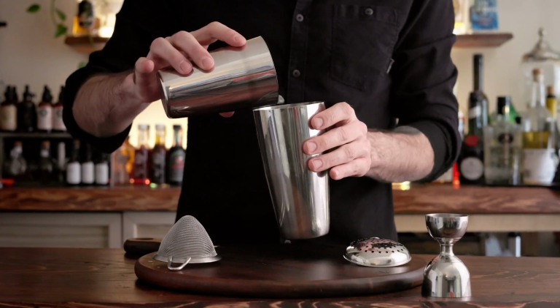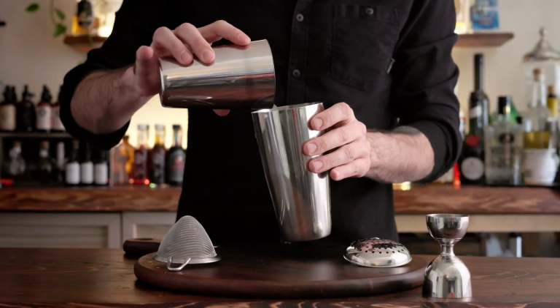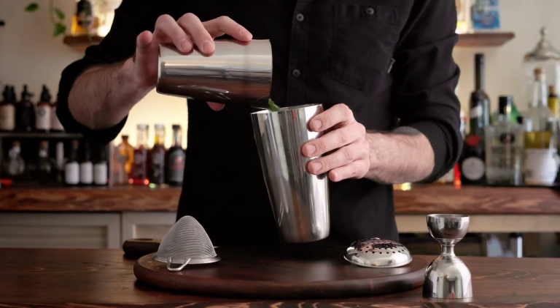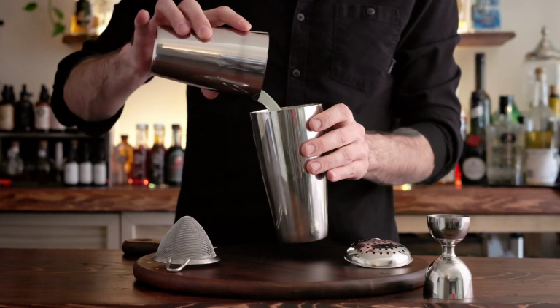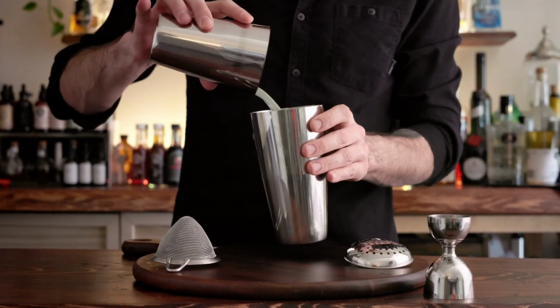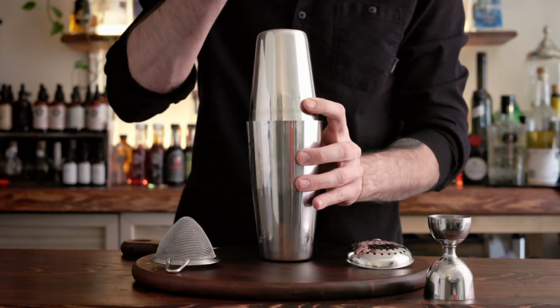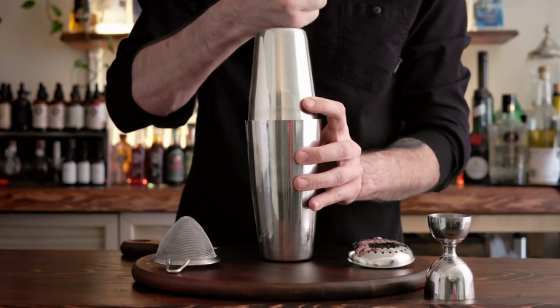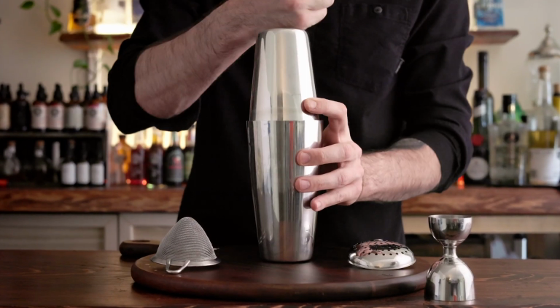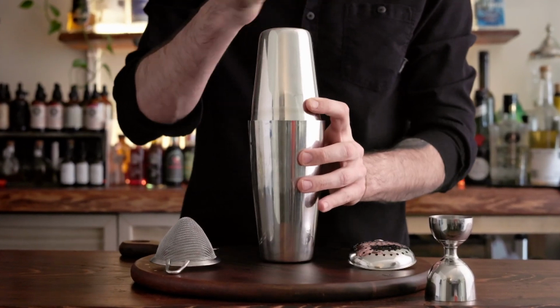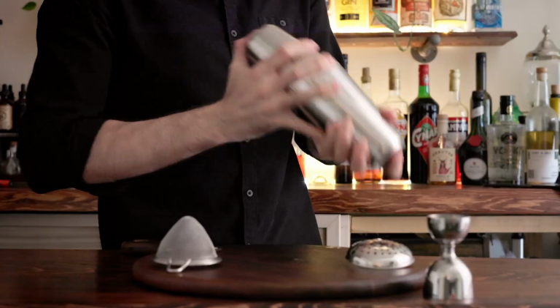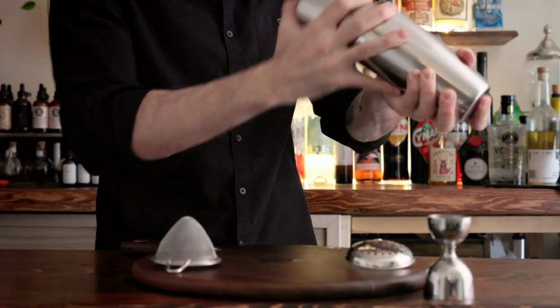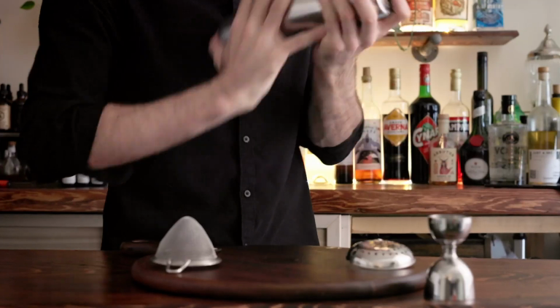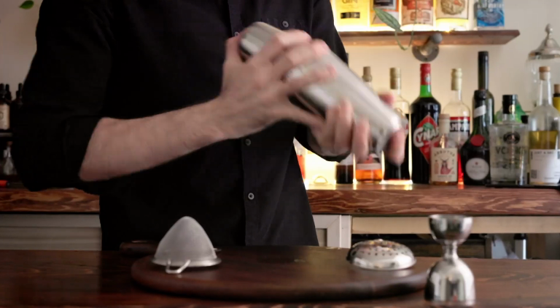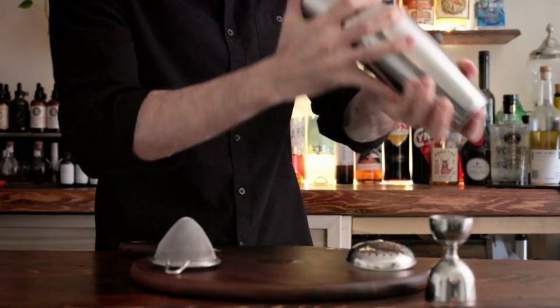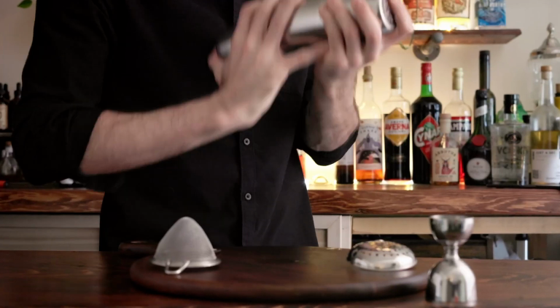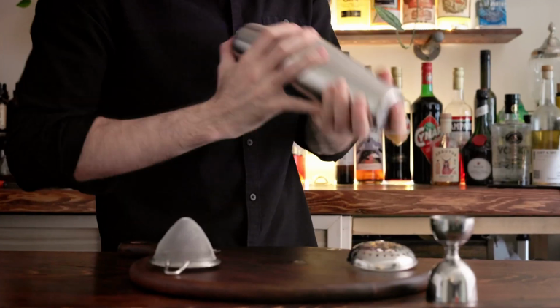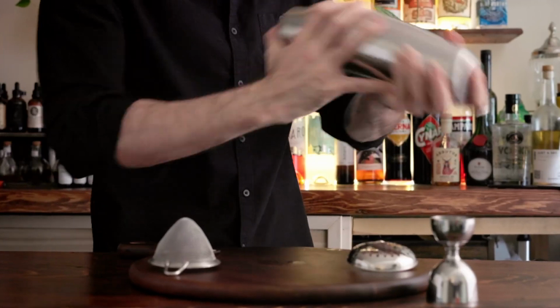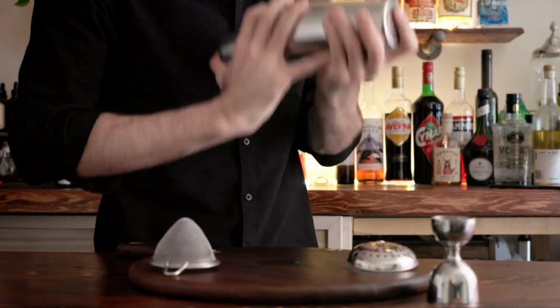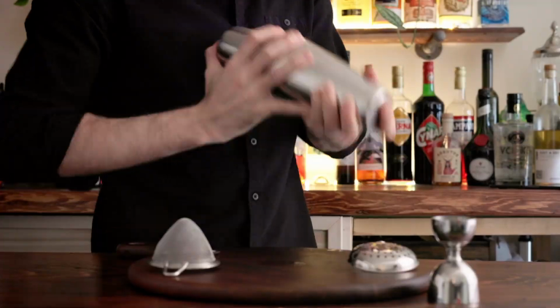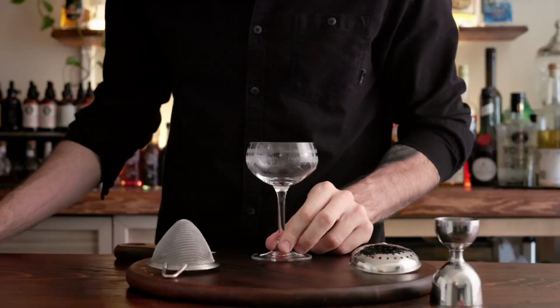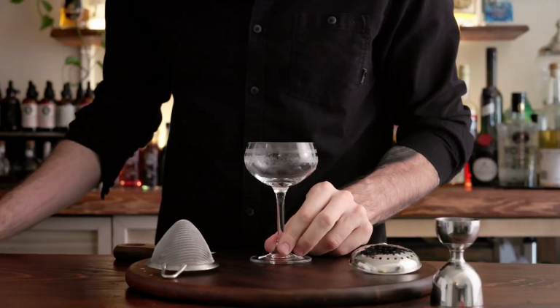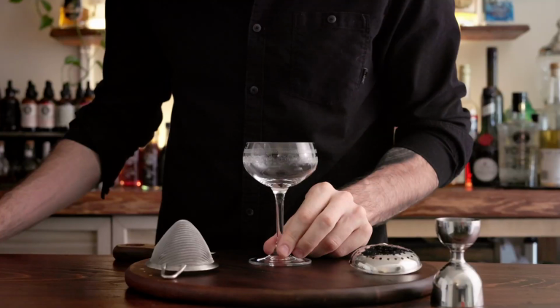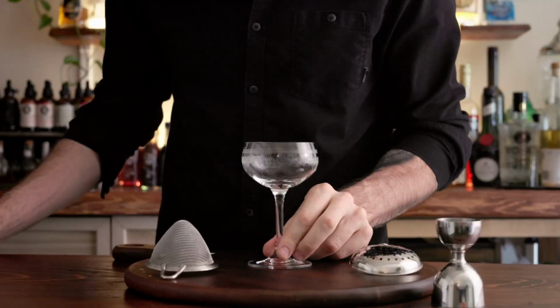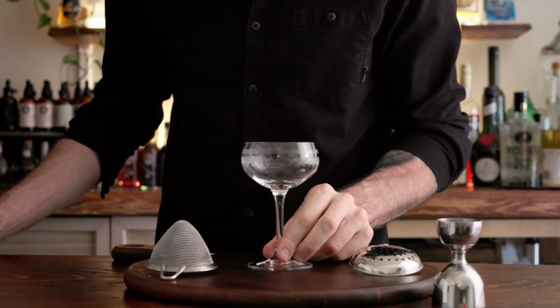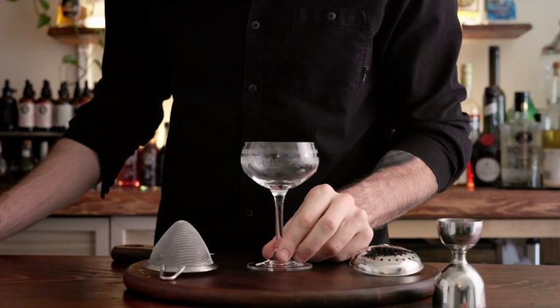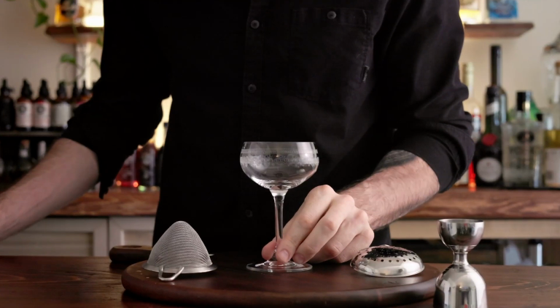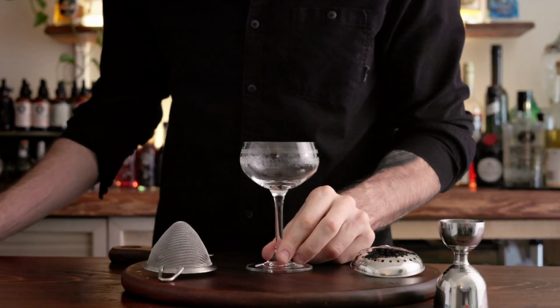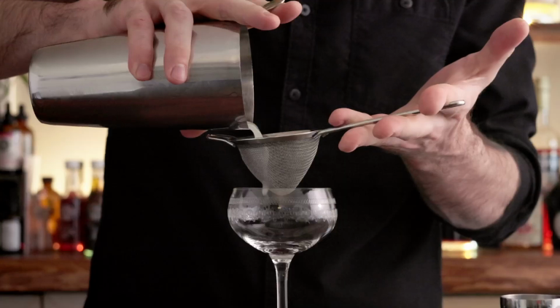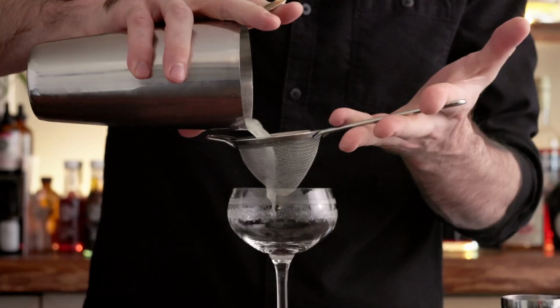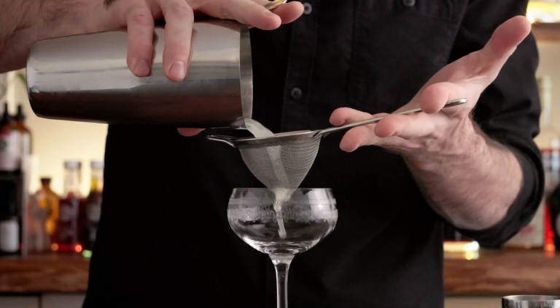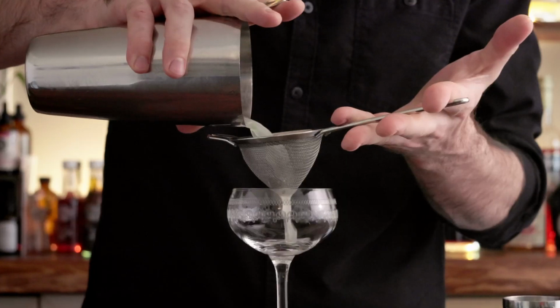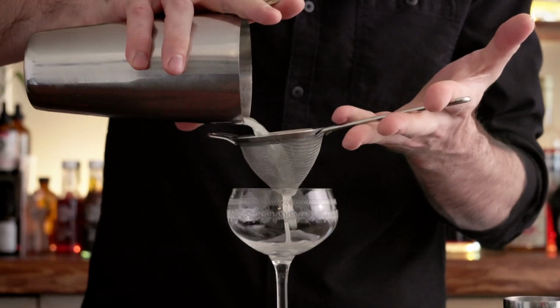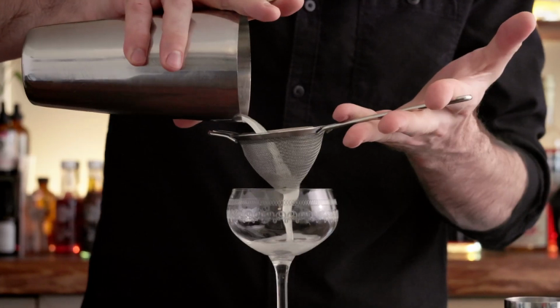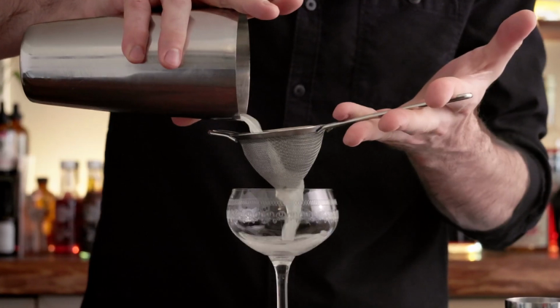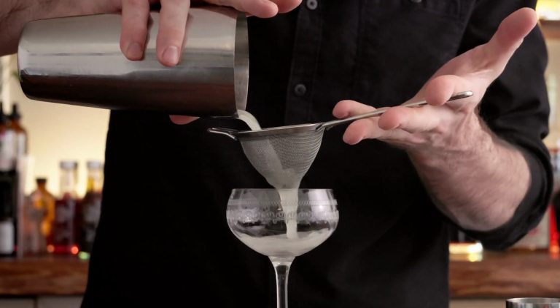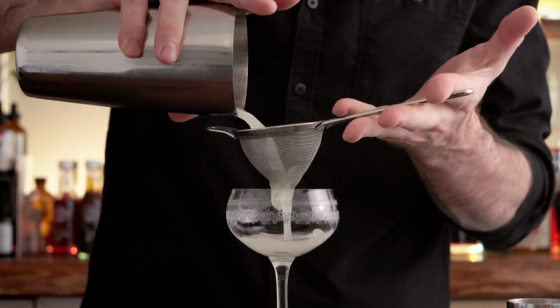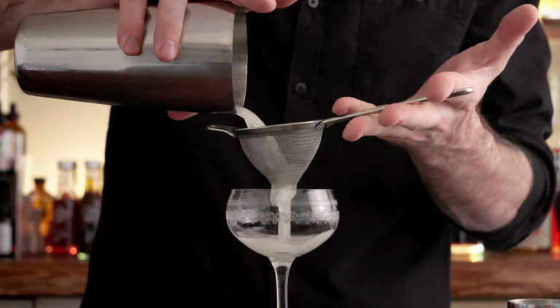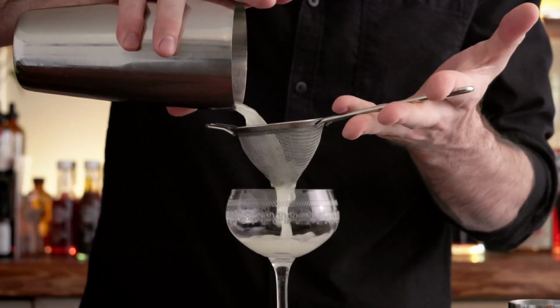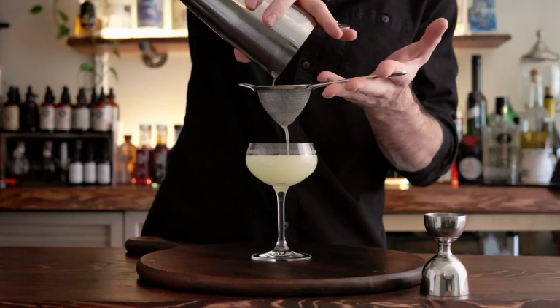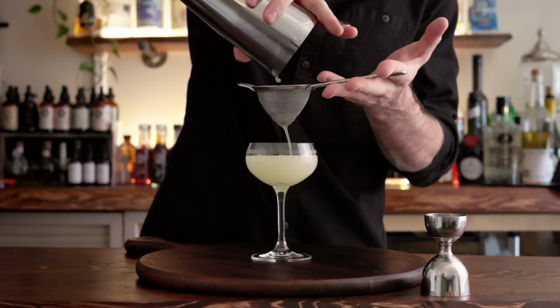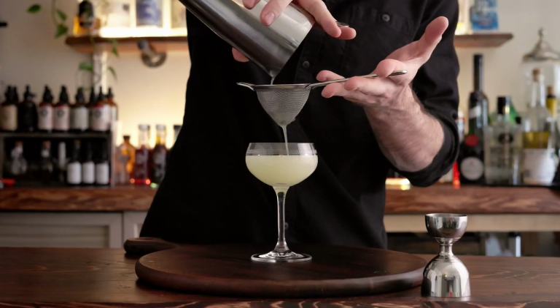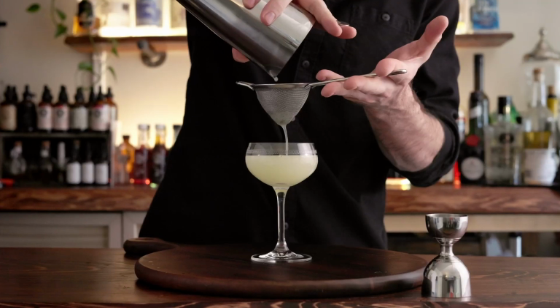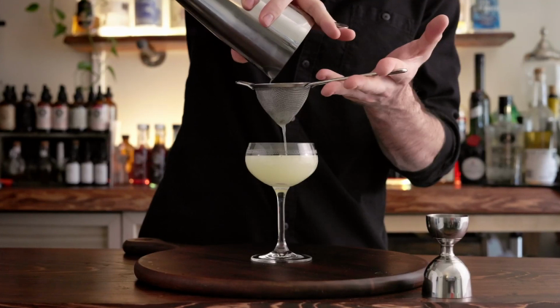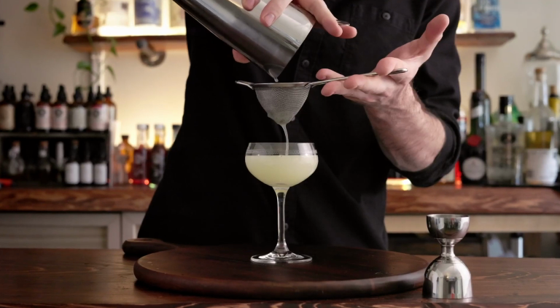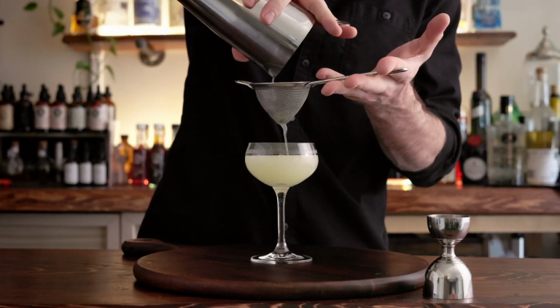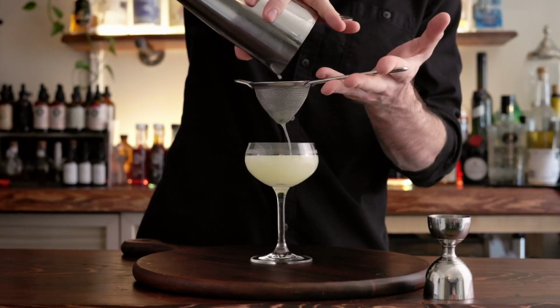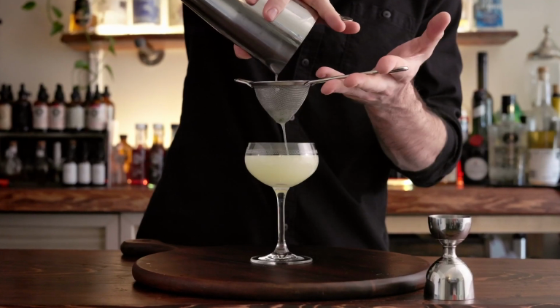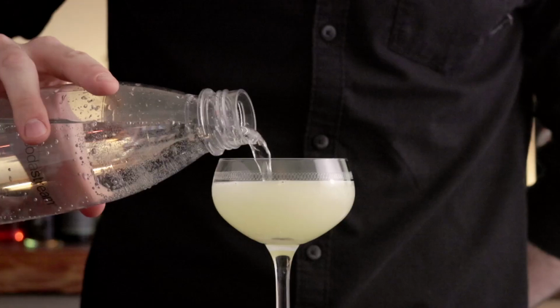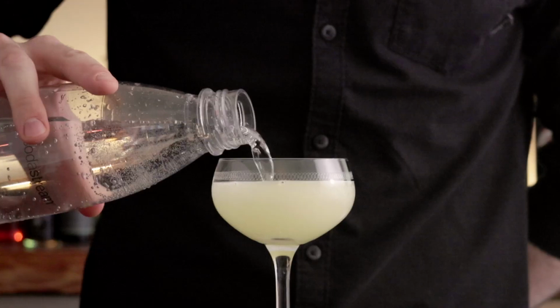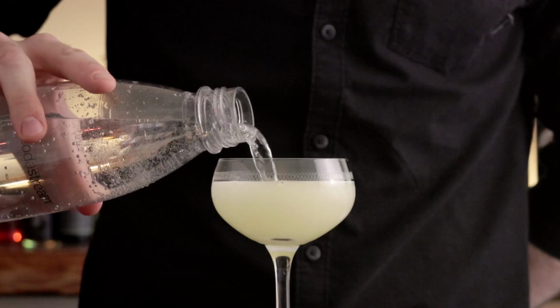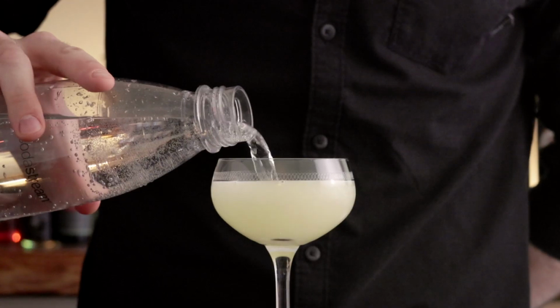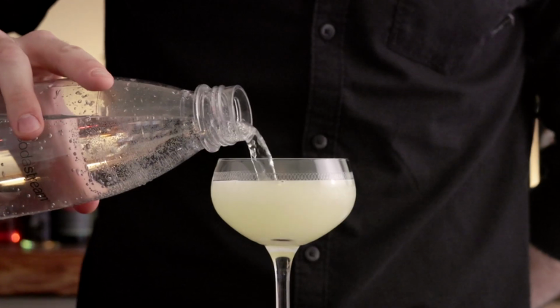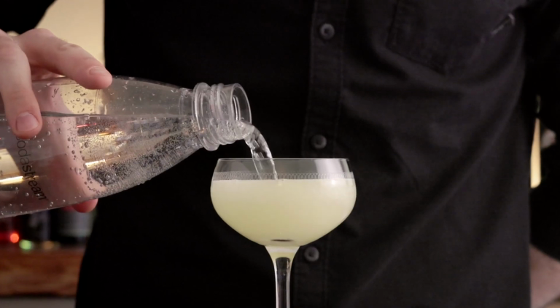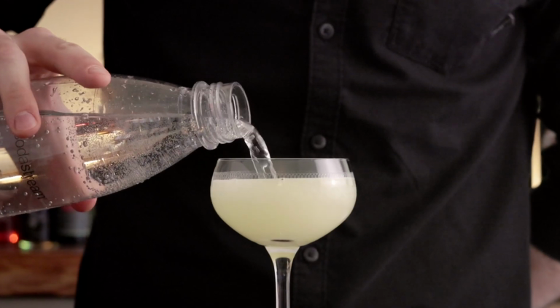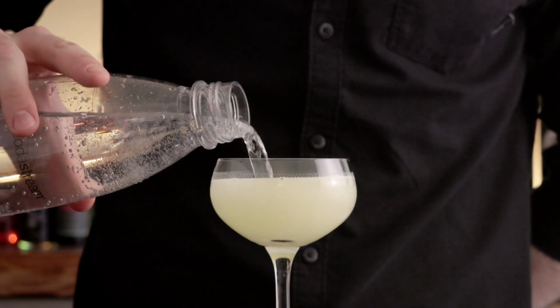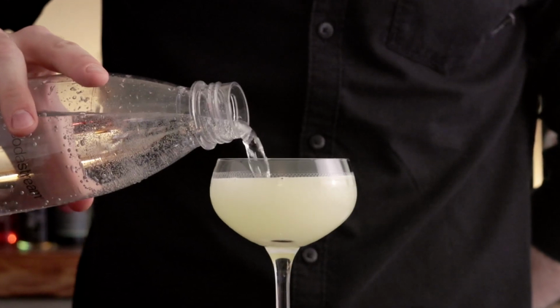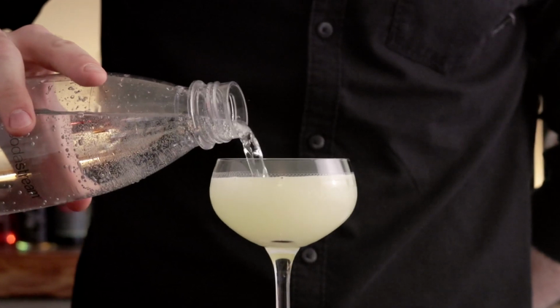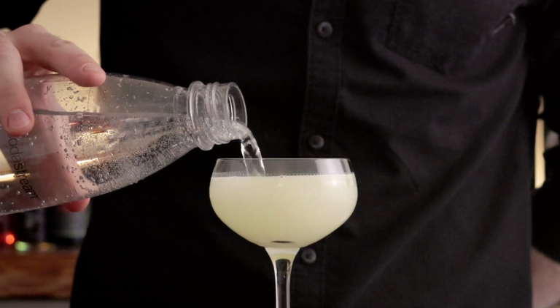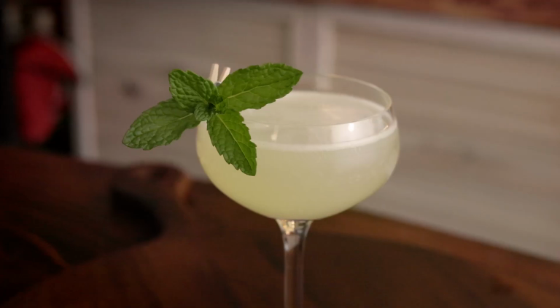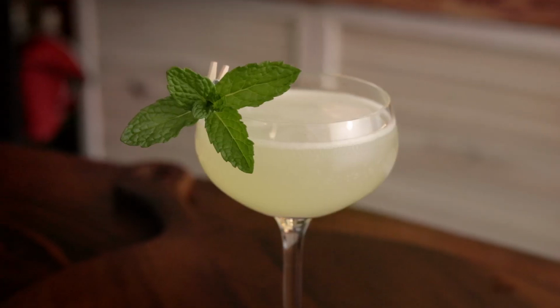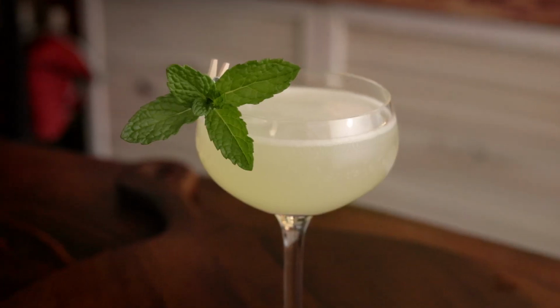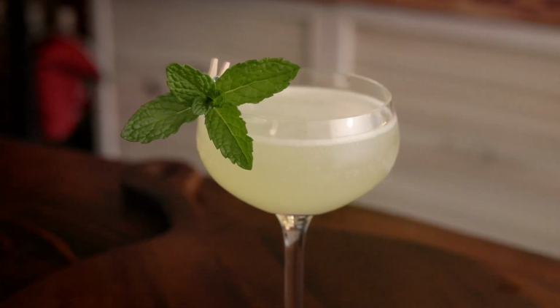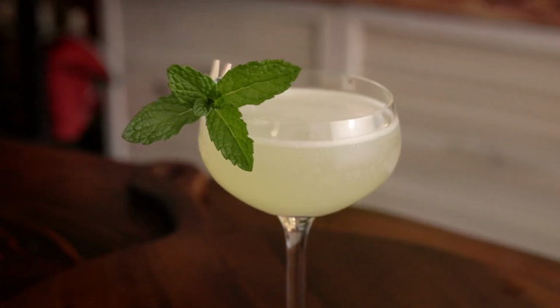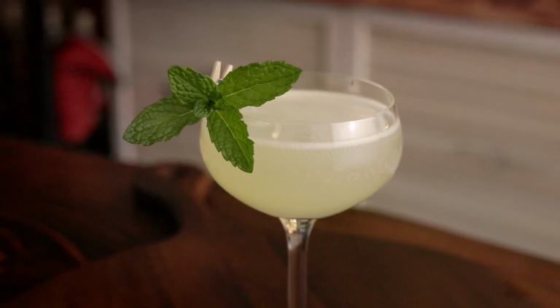Give that a good shake, whip out your coupe, pour it in there, and then we're gonna top it up with some soda and garnish it with a mint sprig.